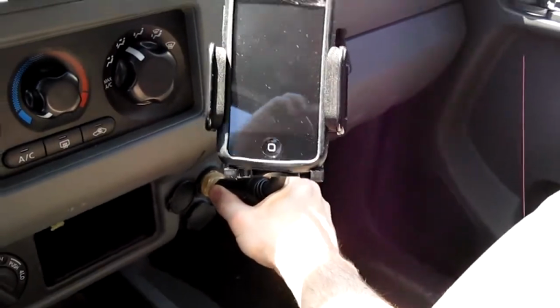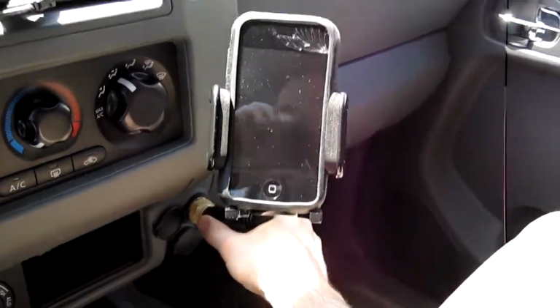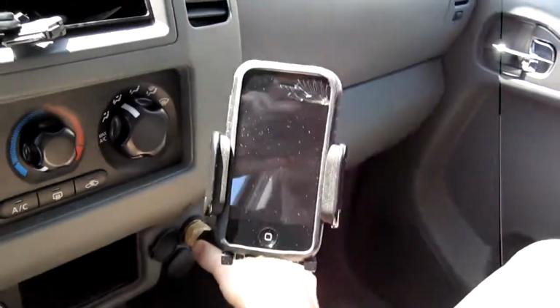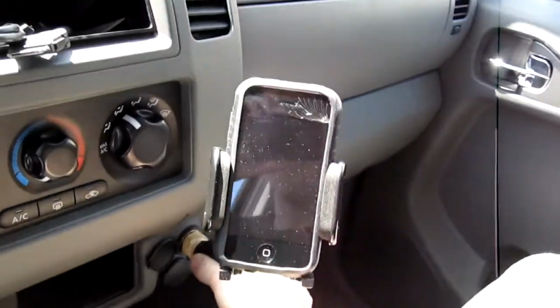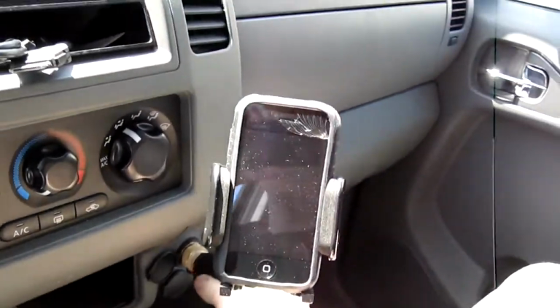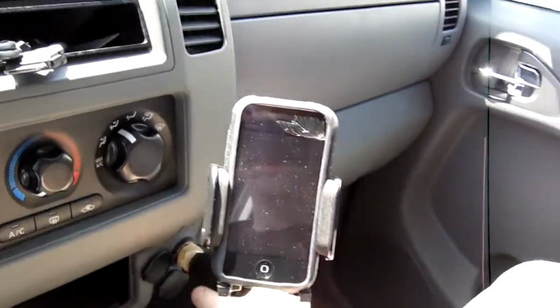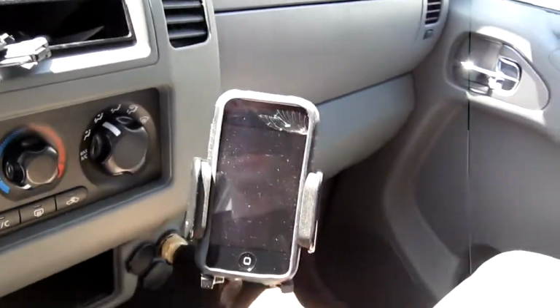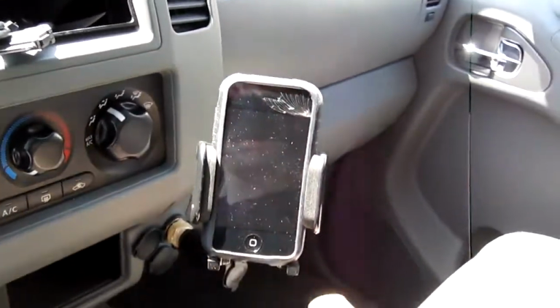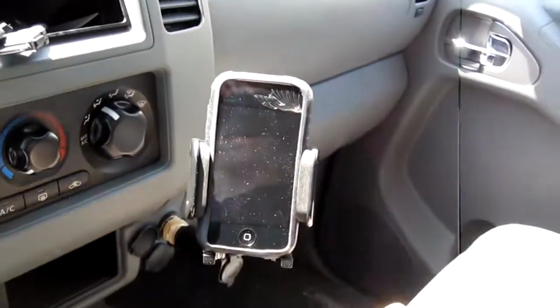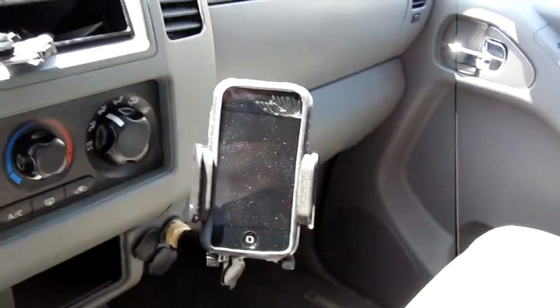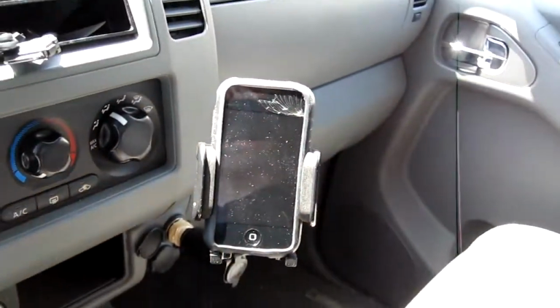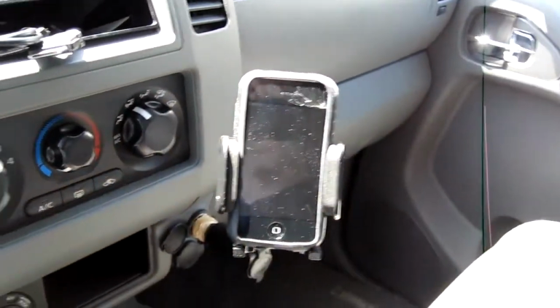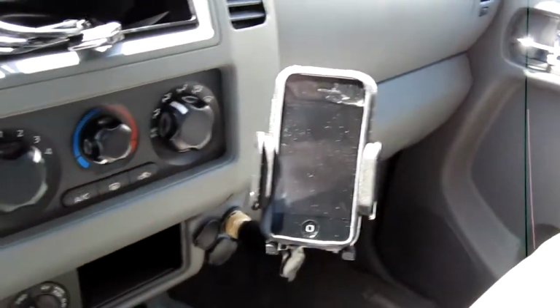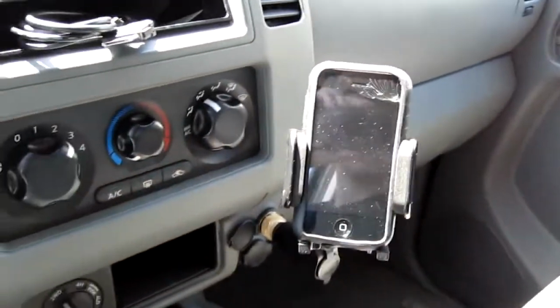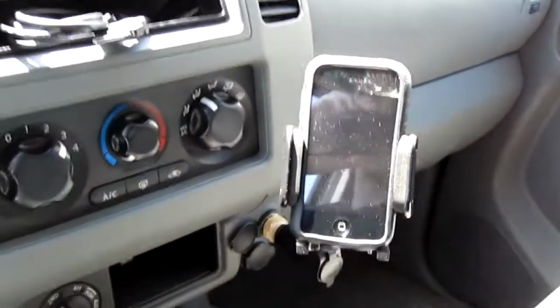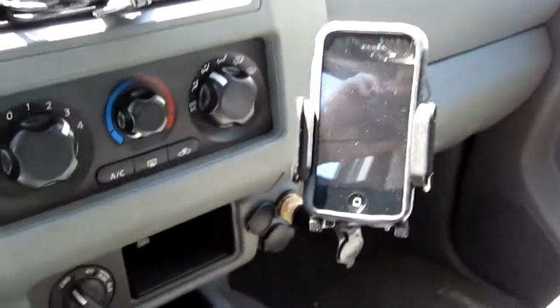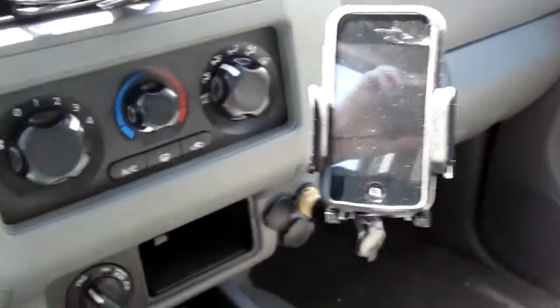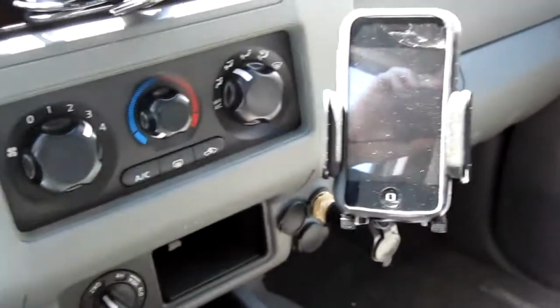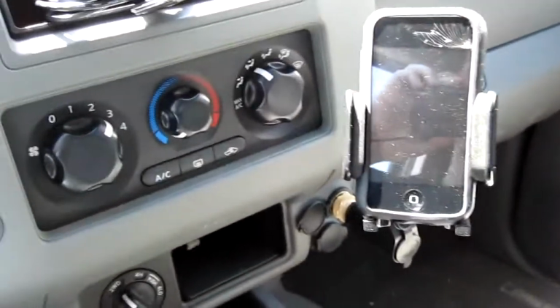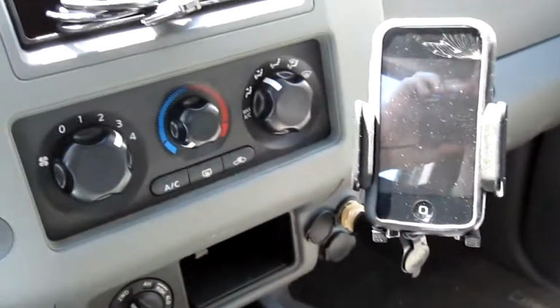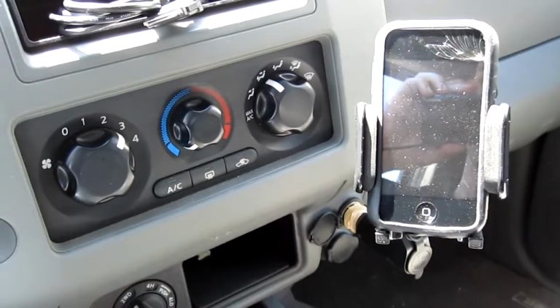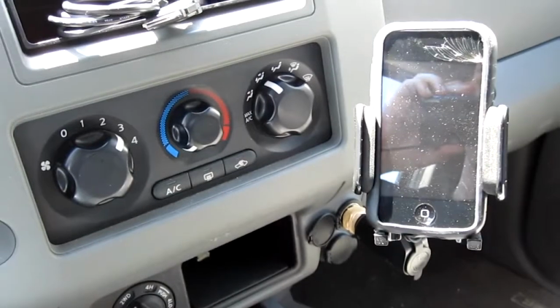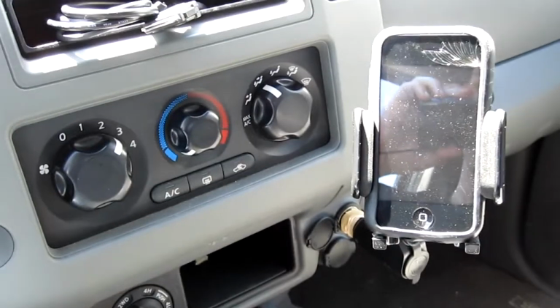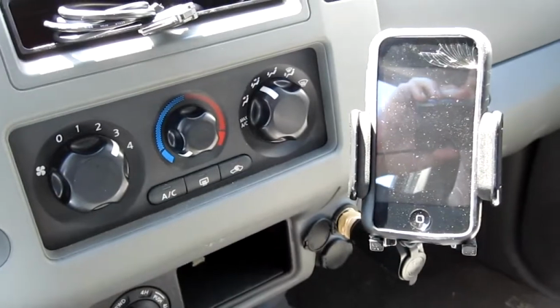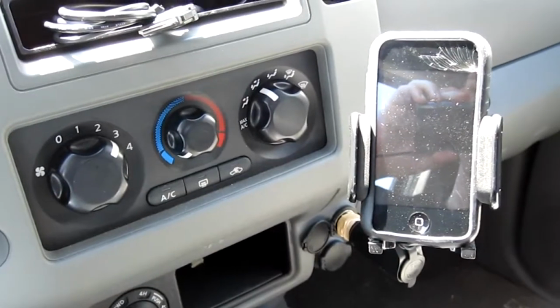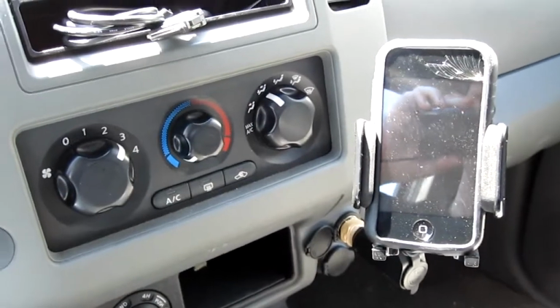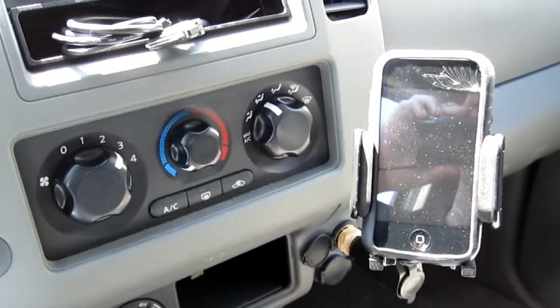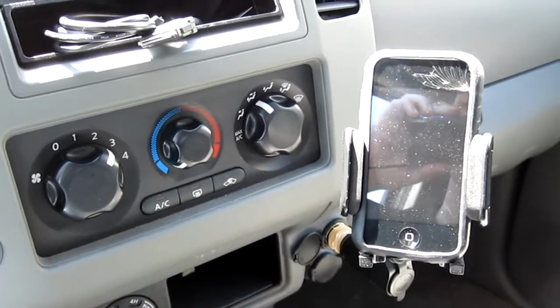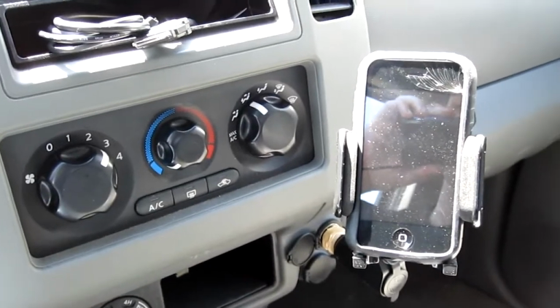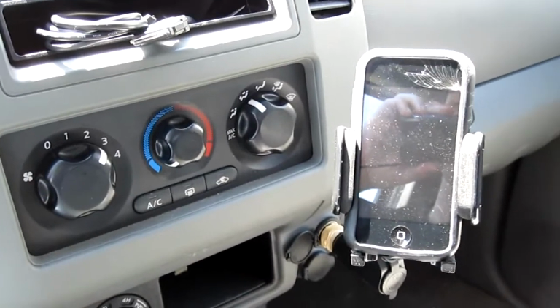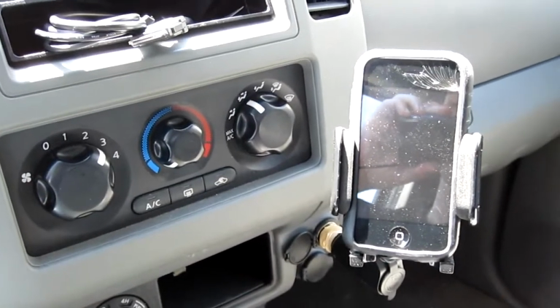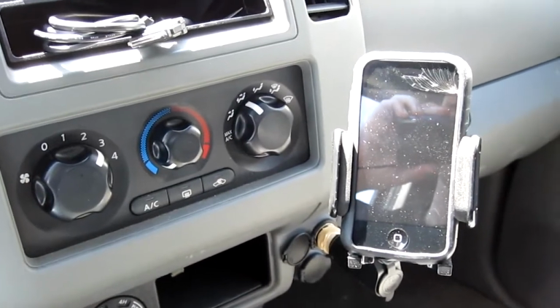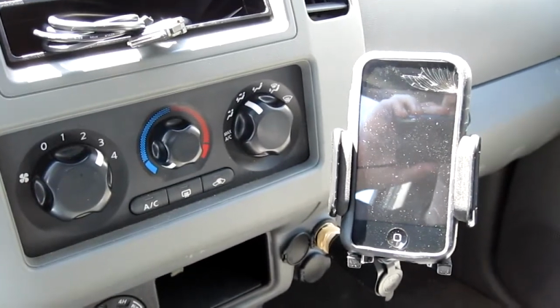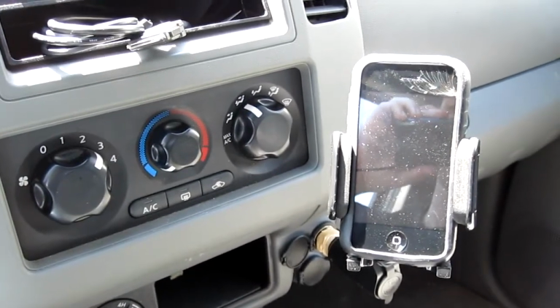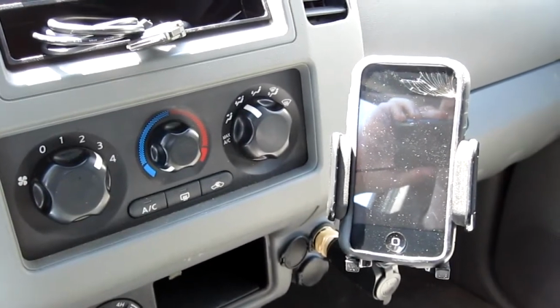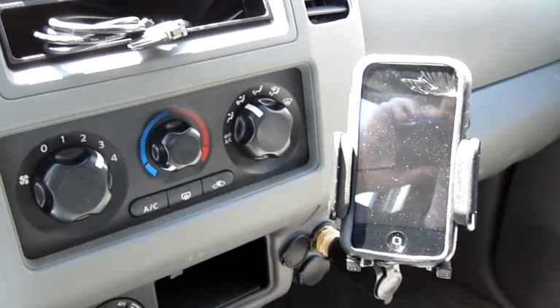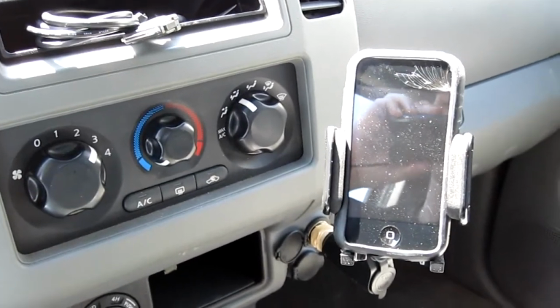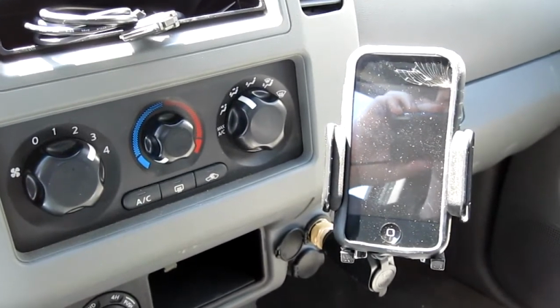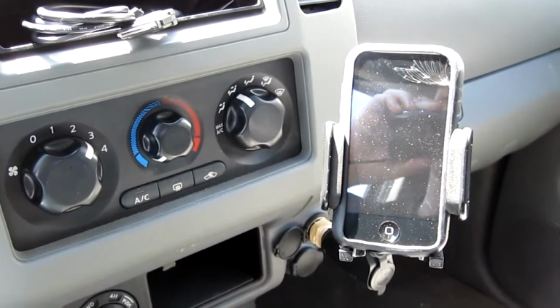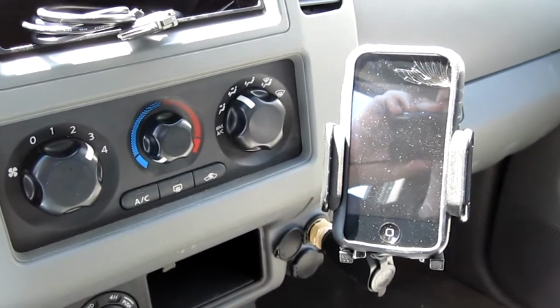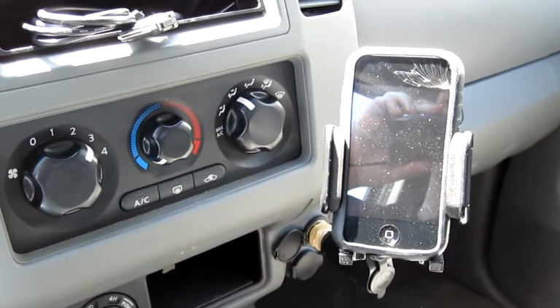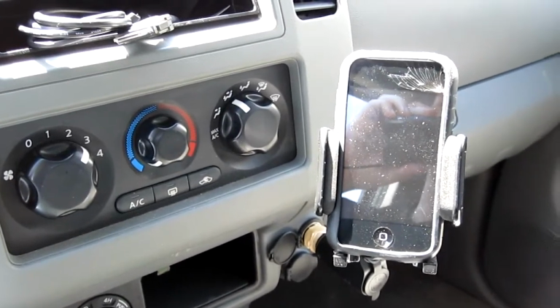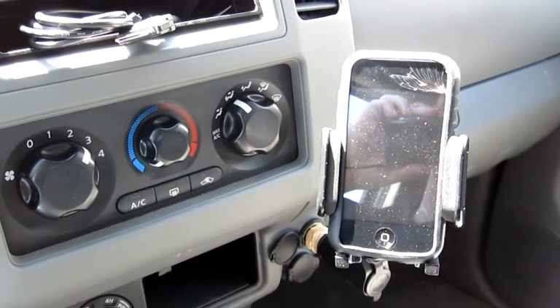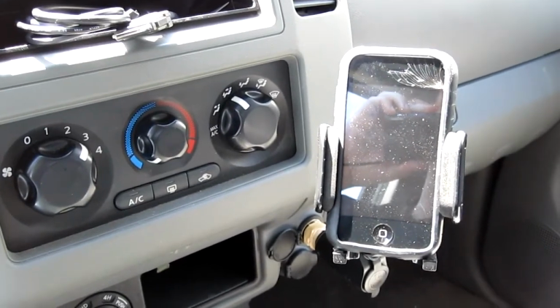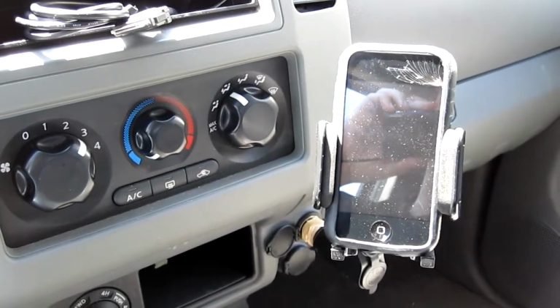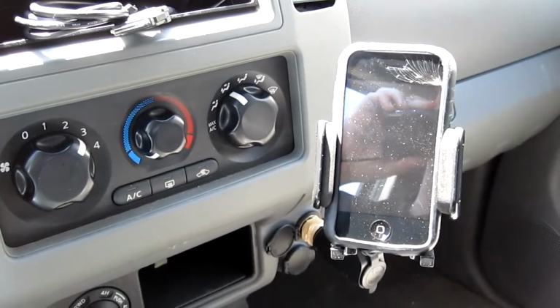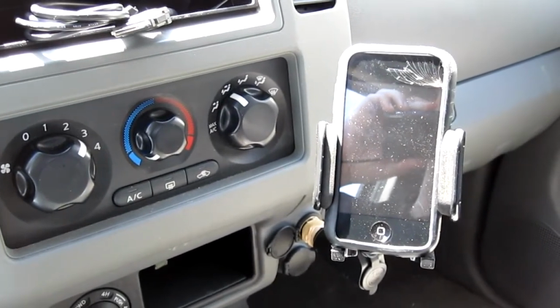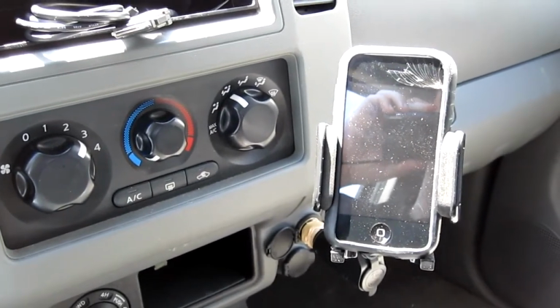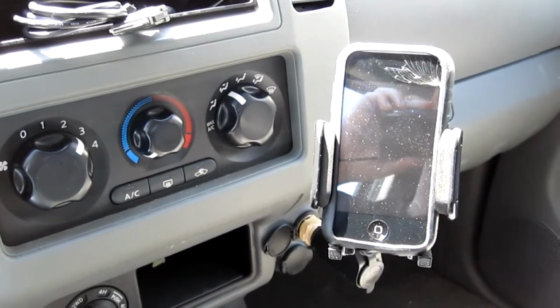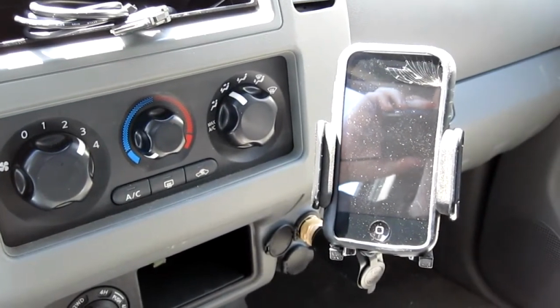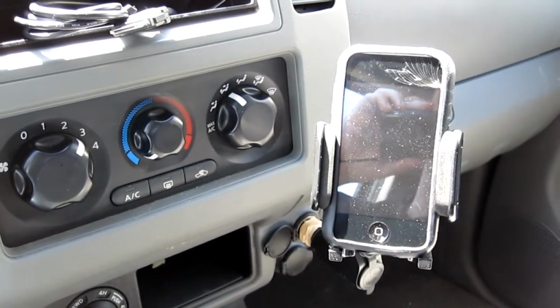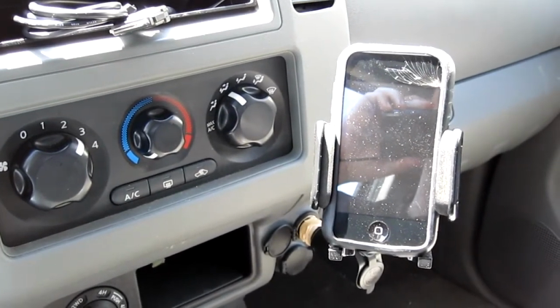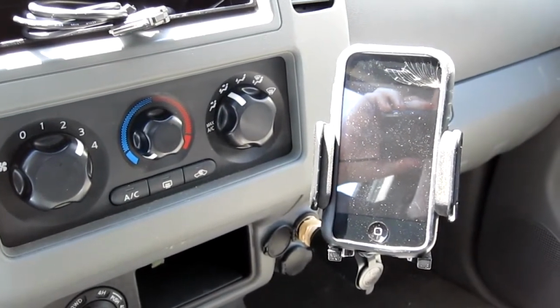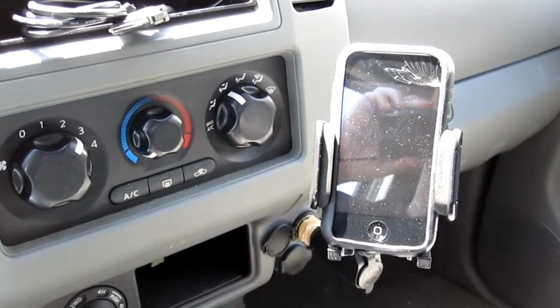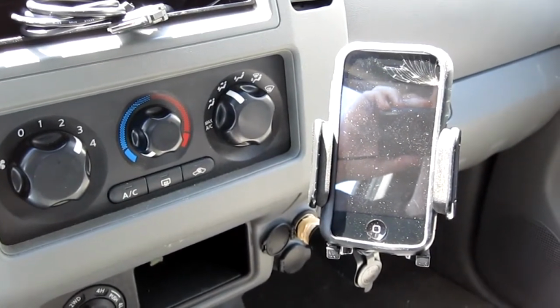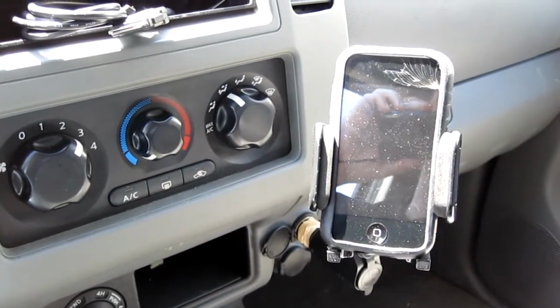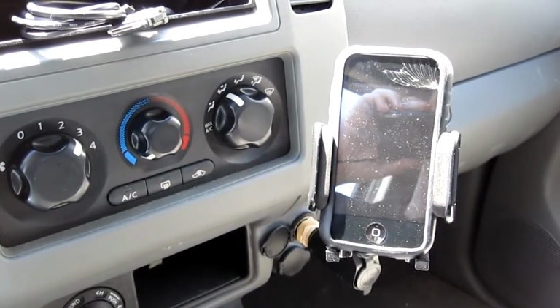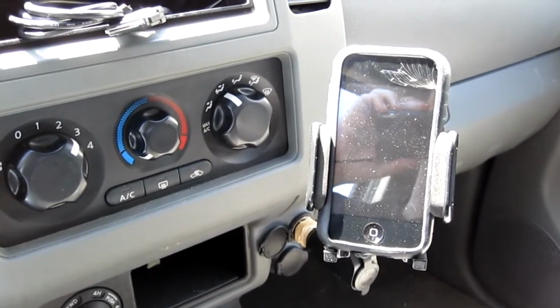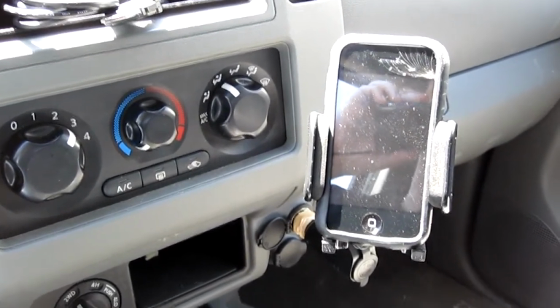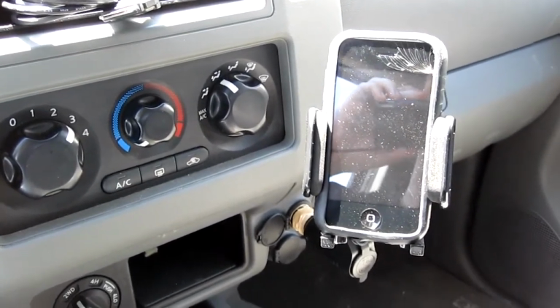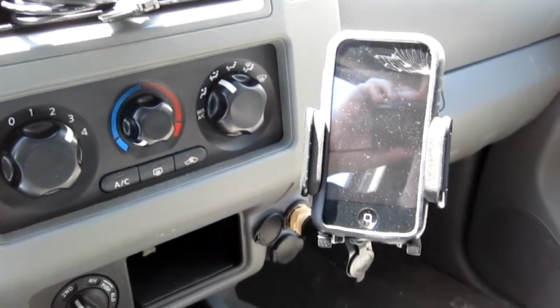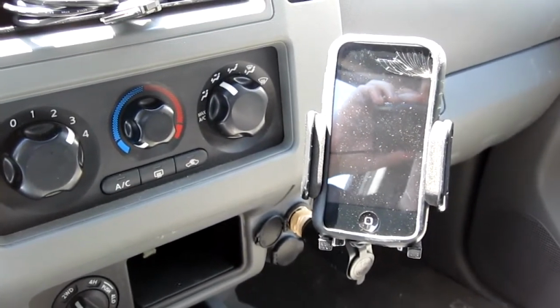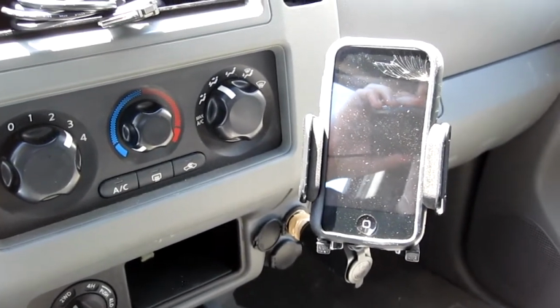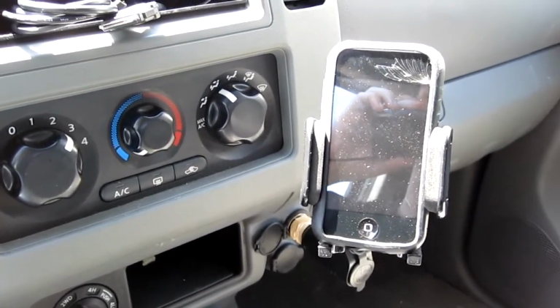But other than that, that's my quick video review of the Kensington iPhone, iPod mobile devices car dock.